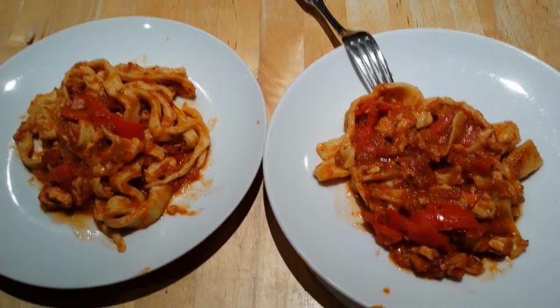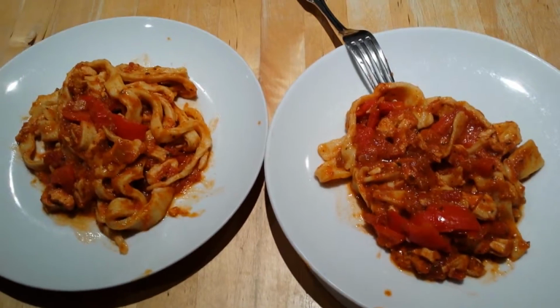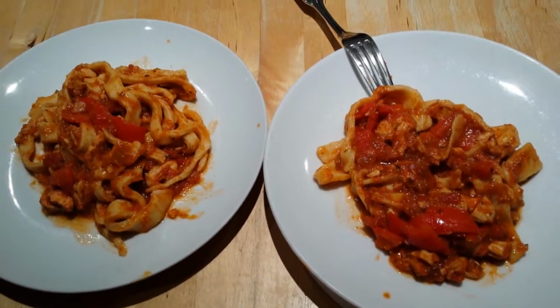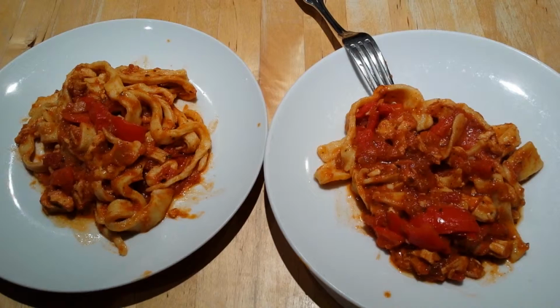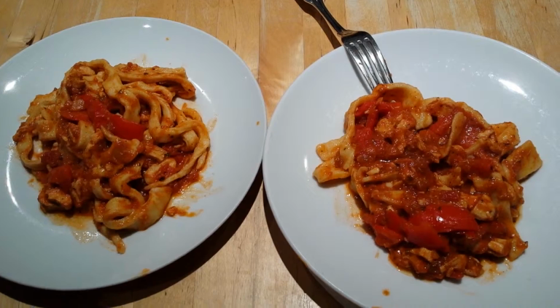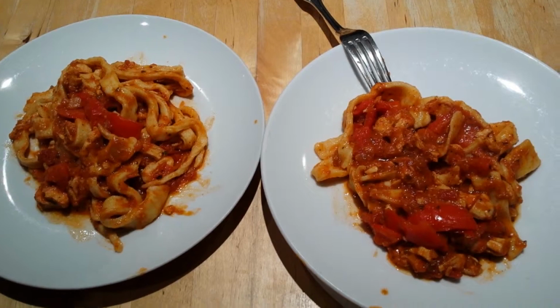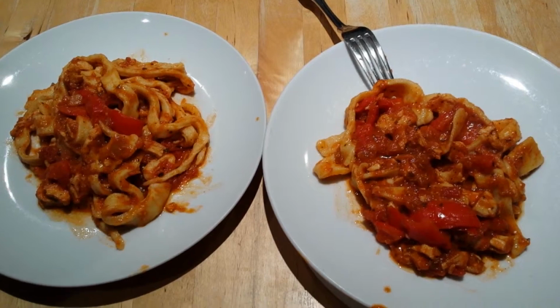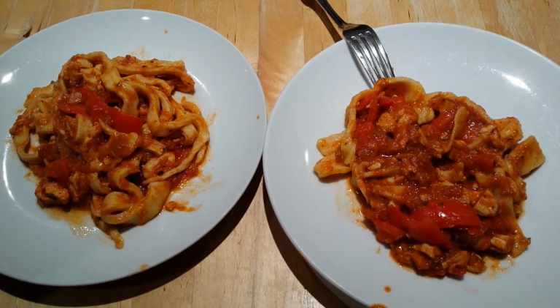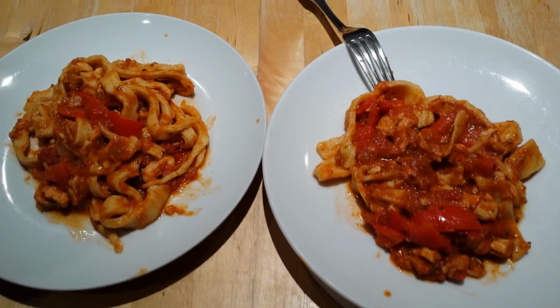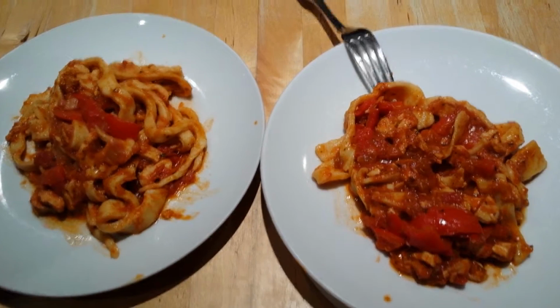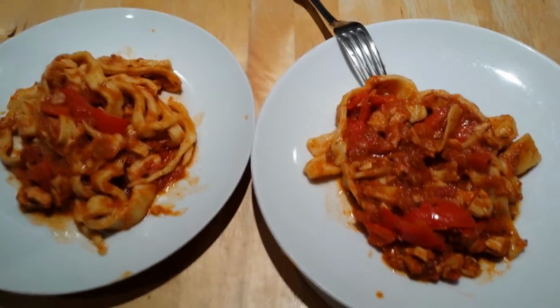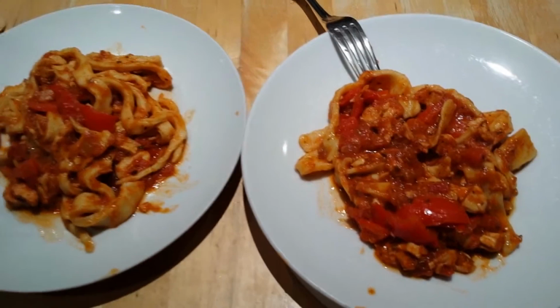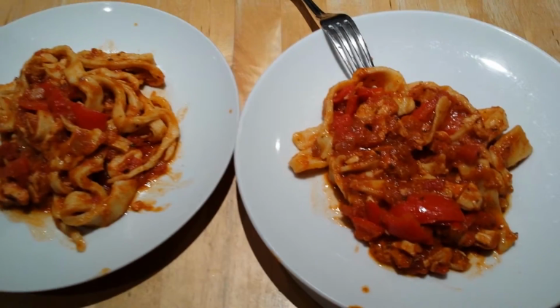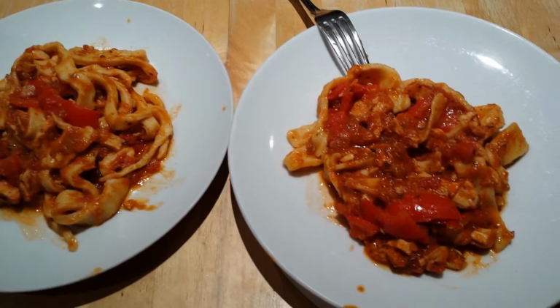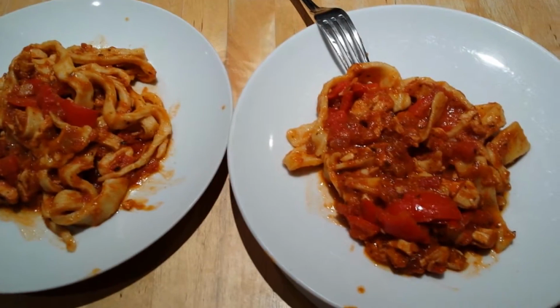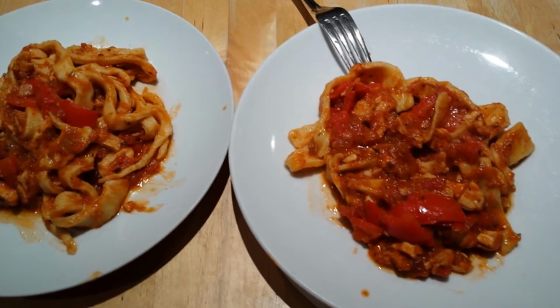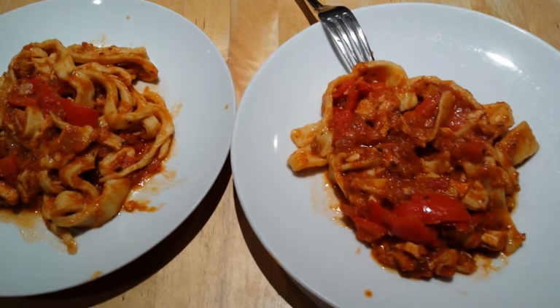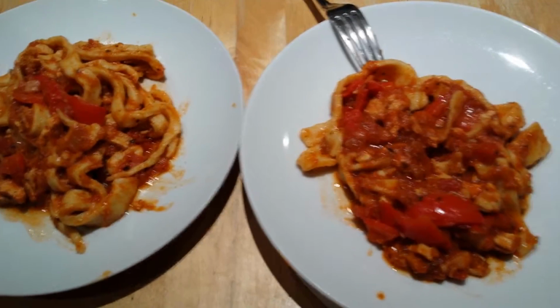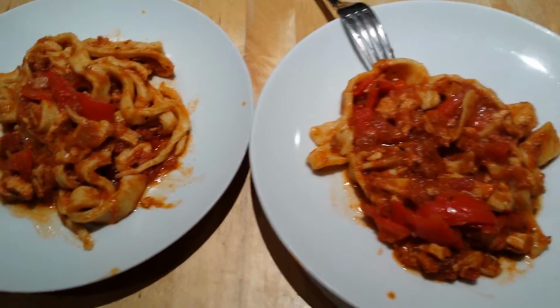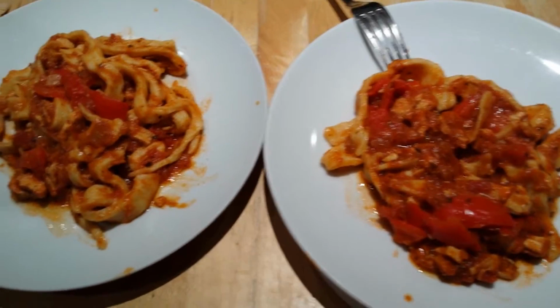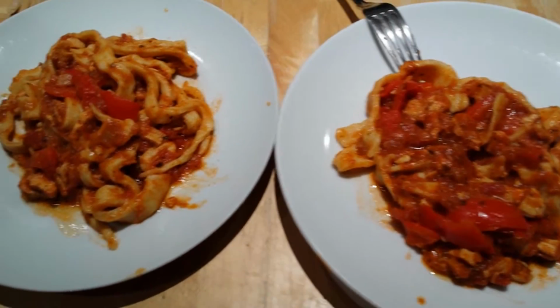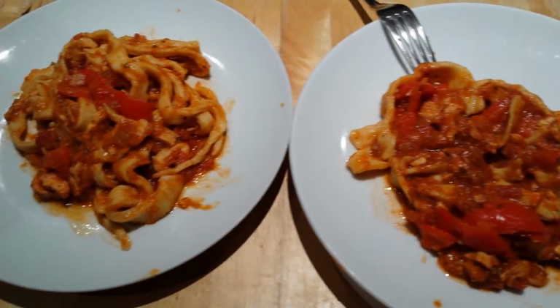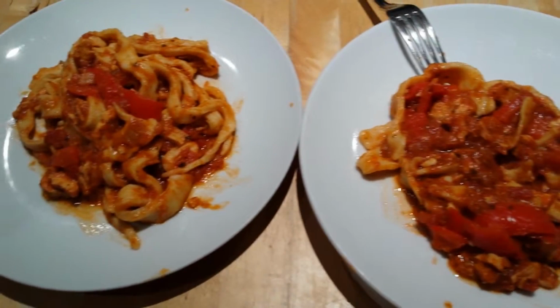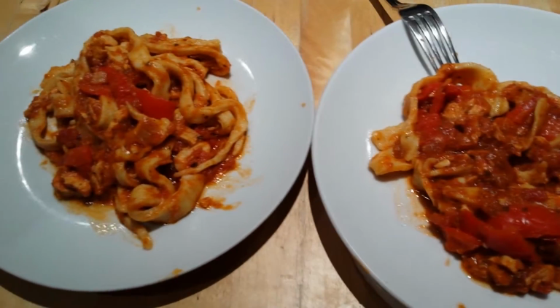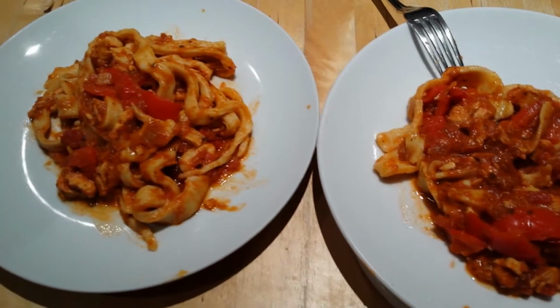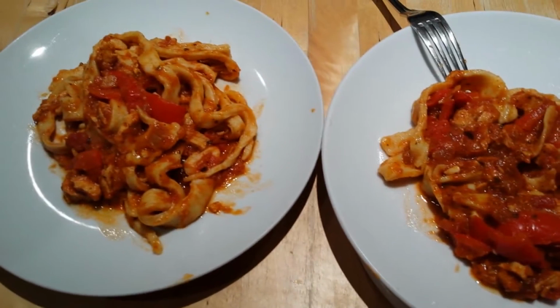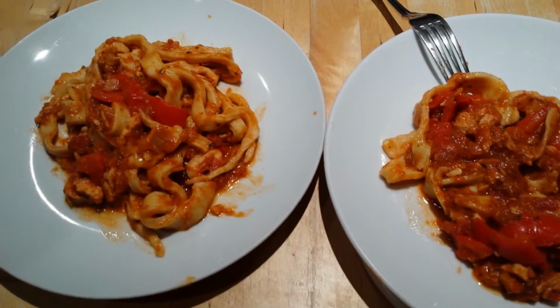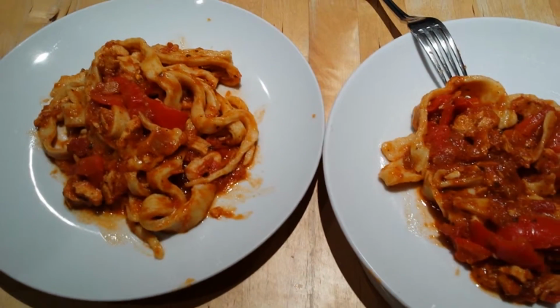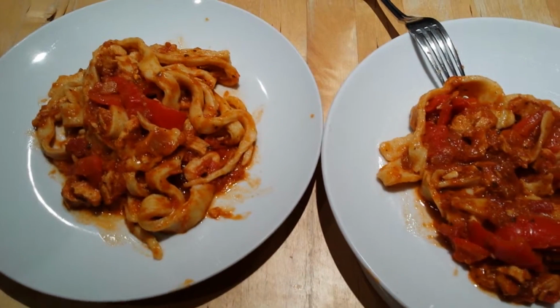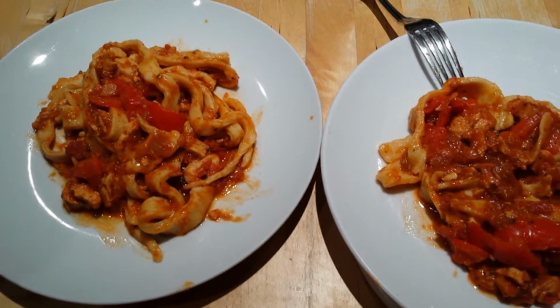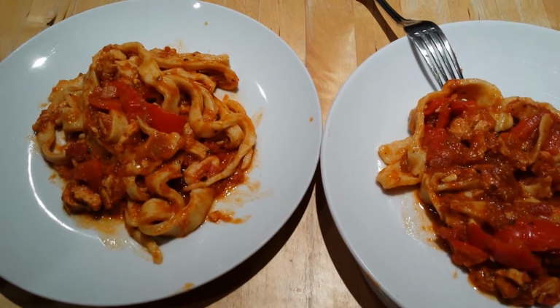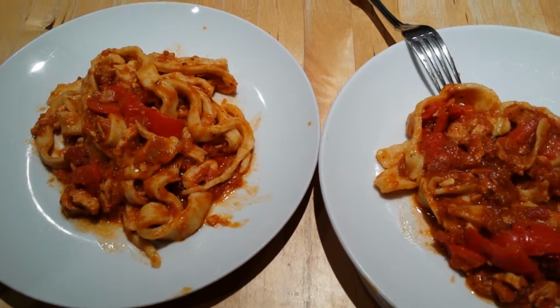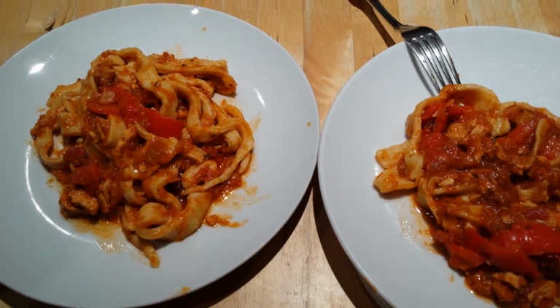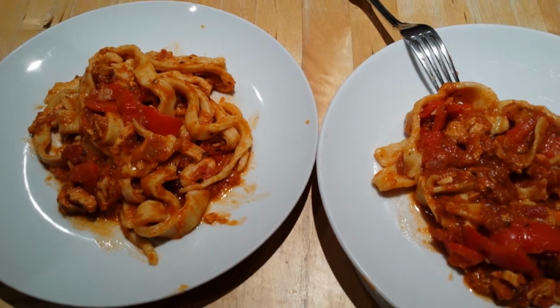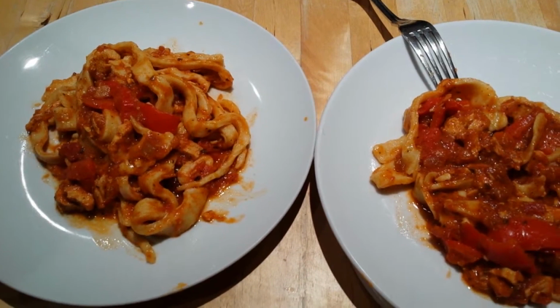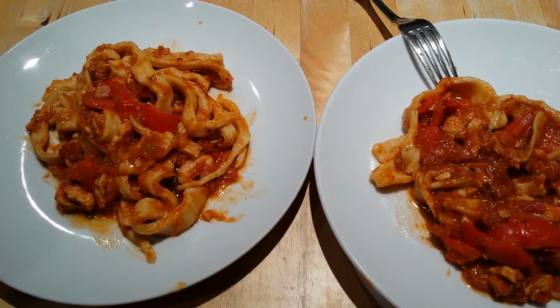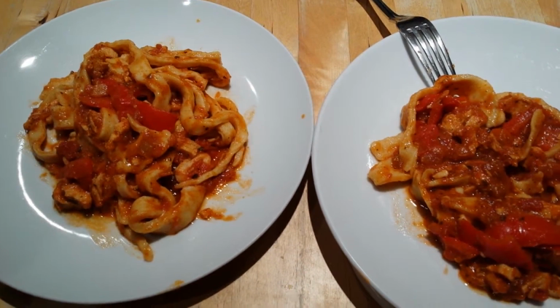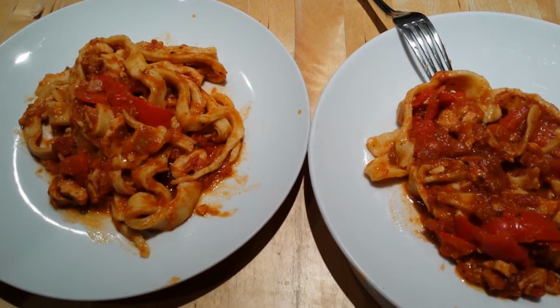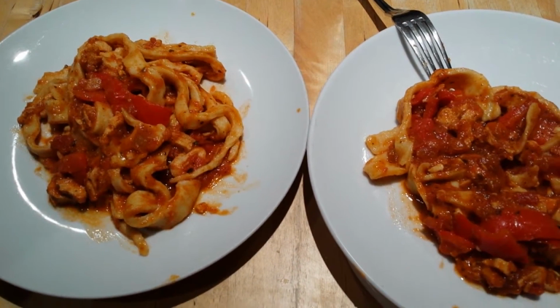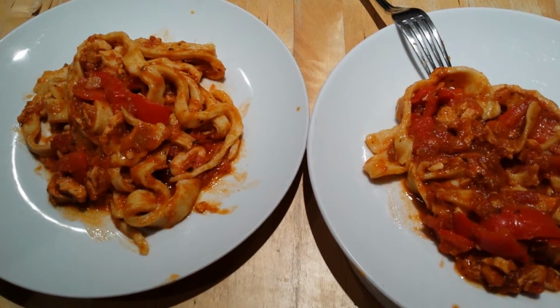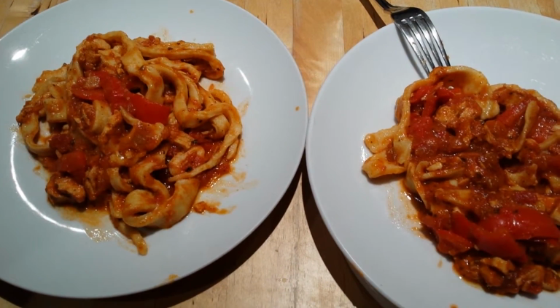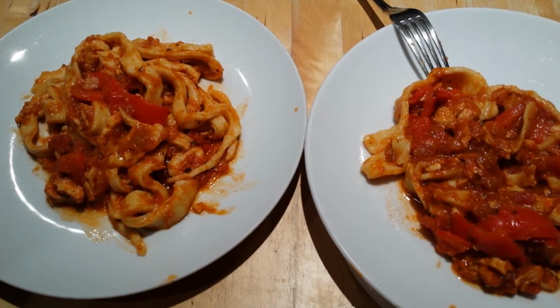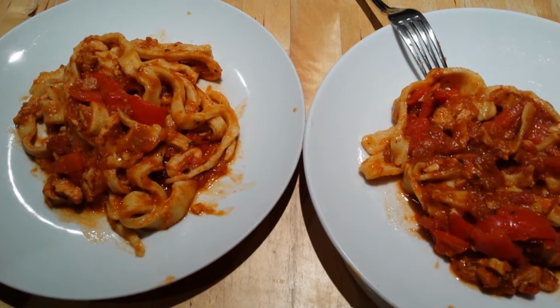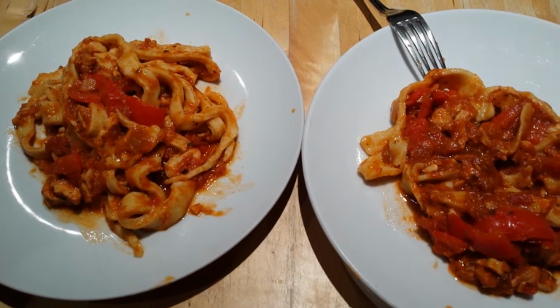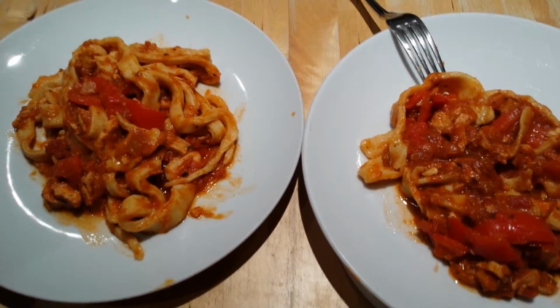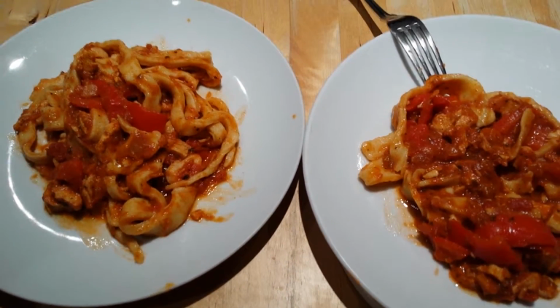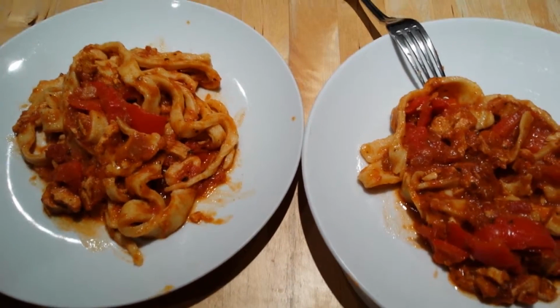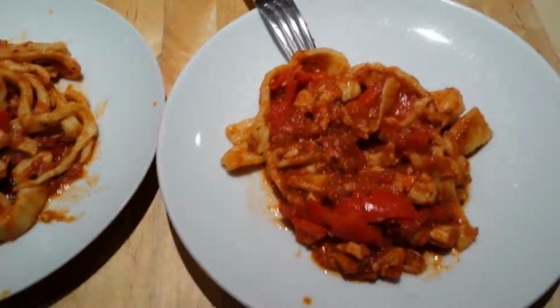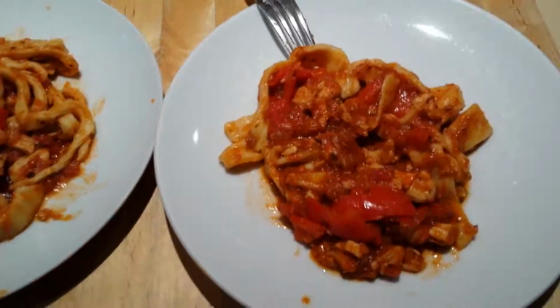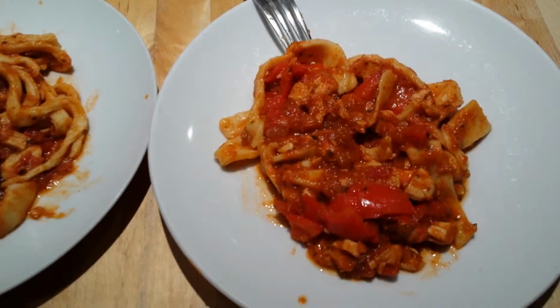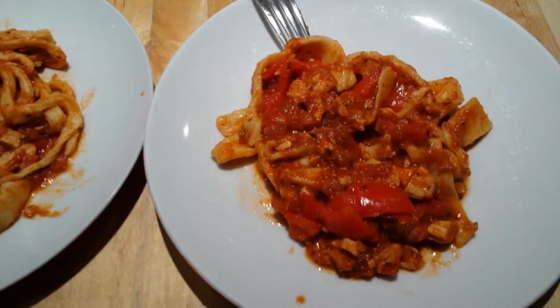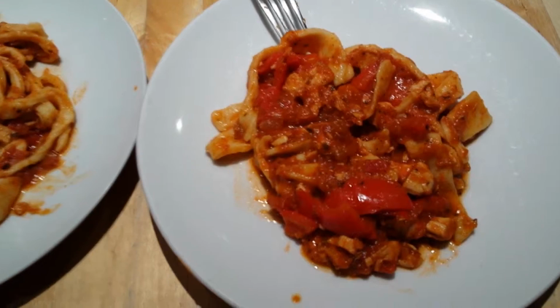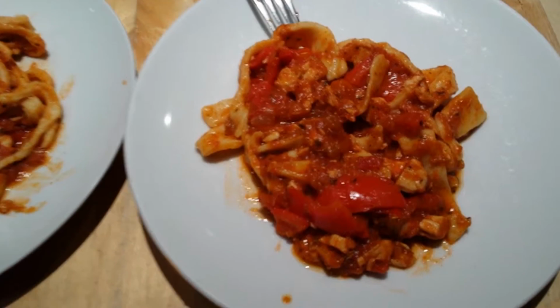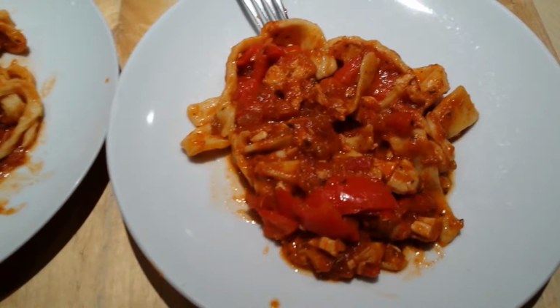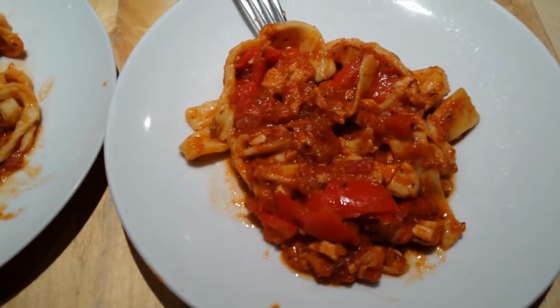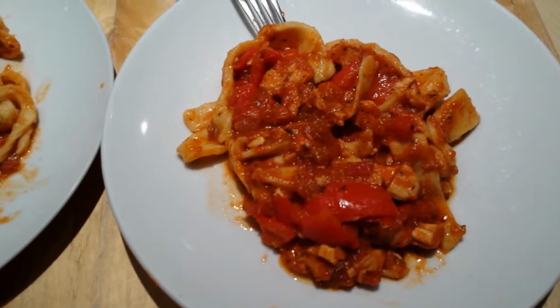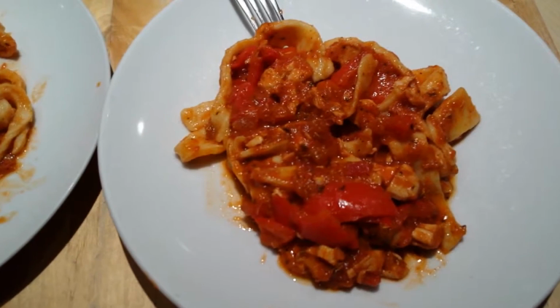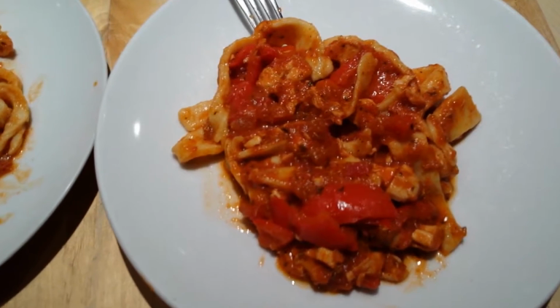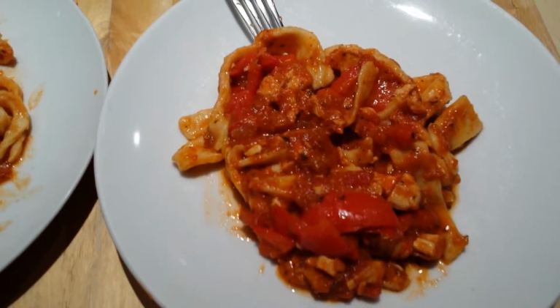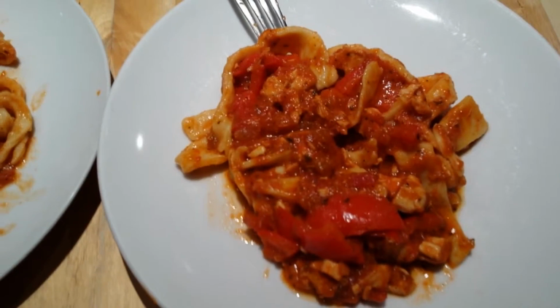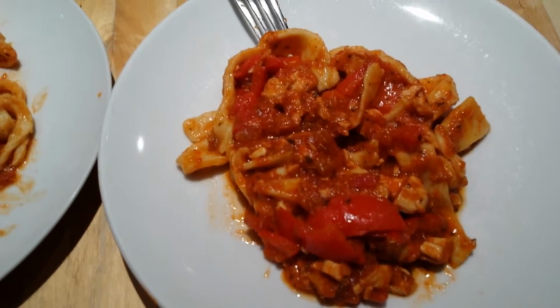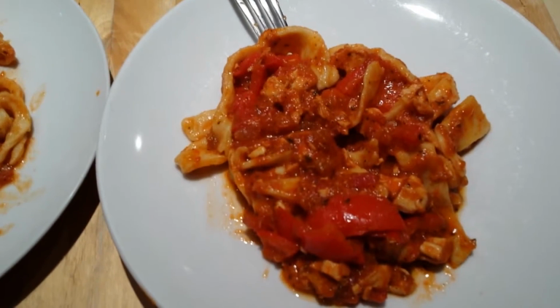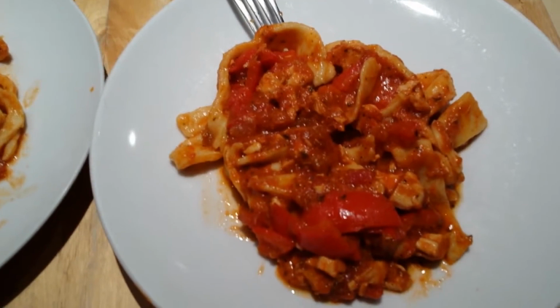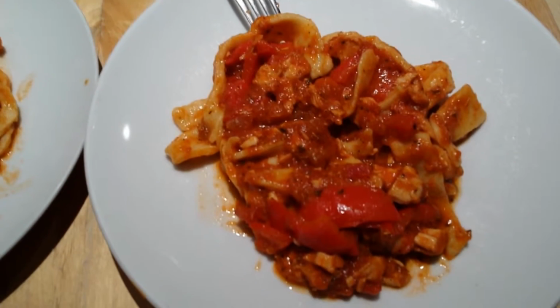Homemade pasta with a chicken and pepper tomato sauce. Done. Delicious!